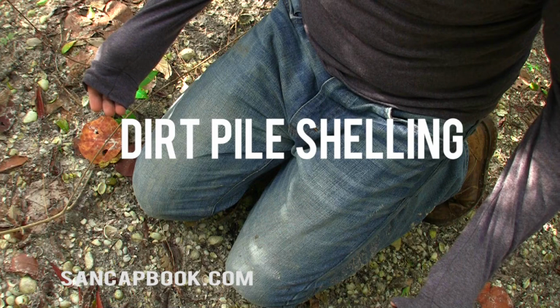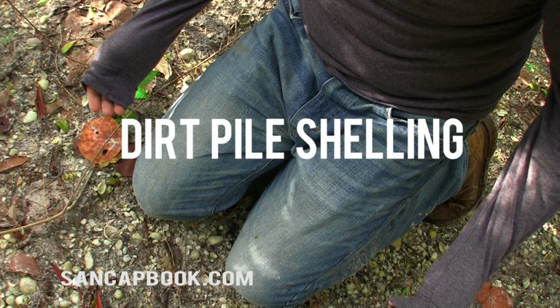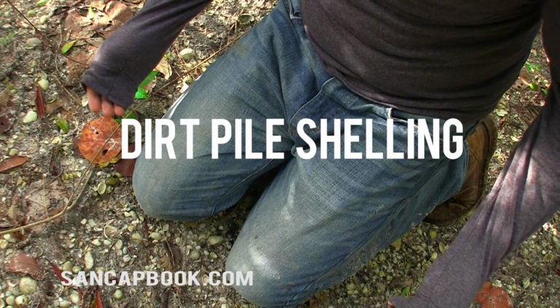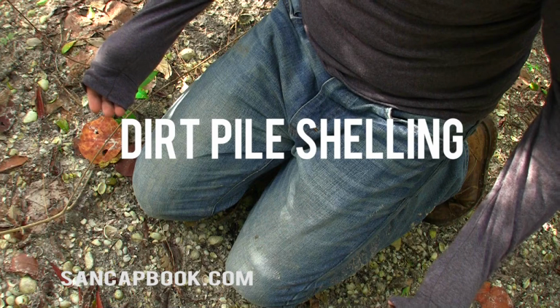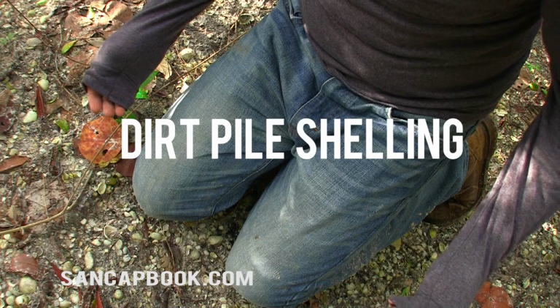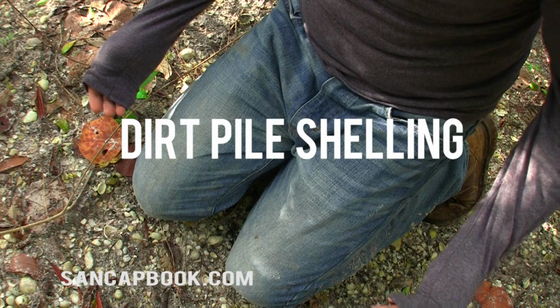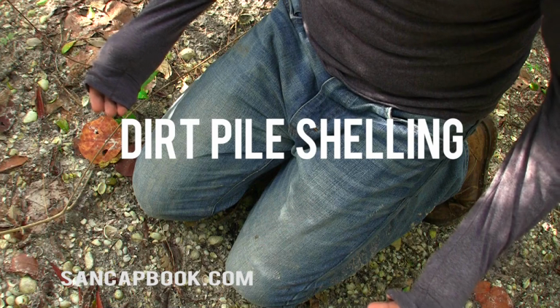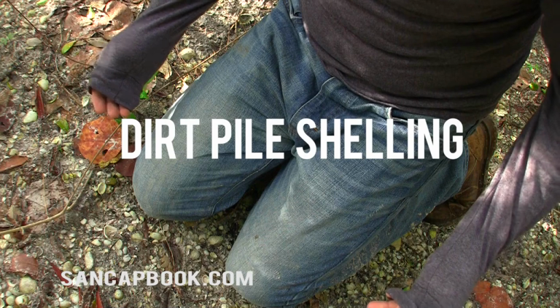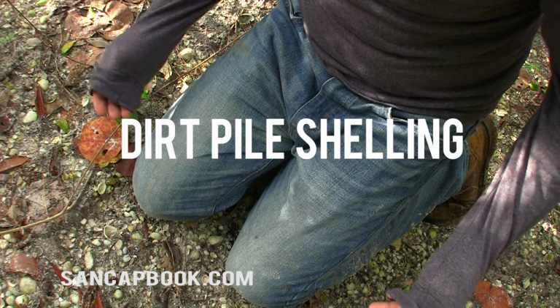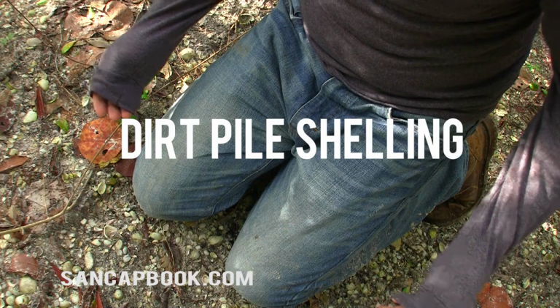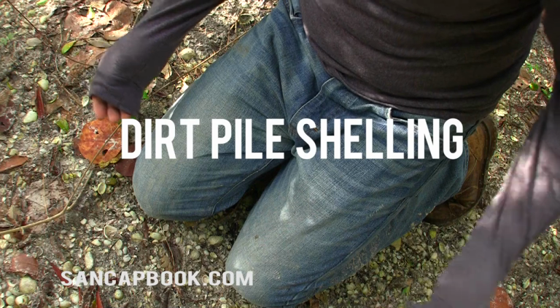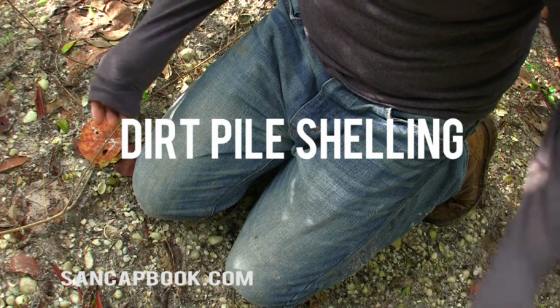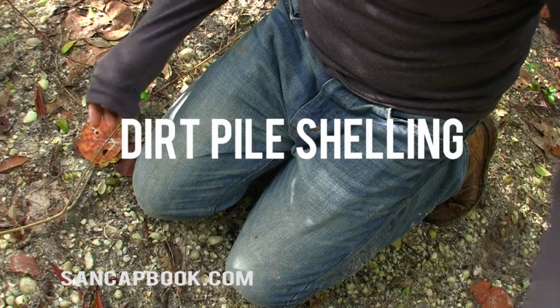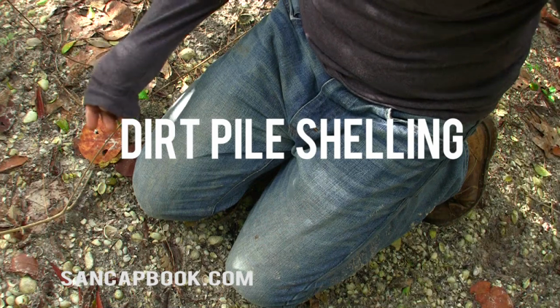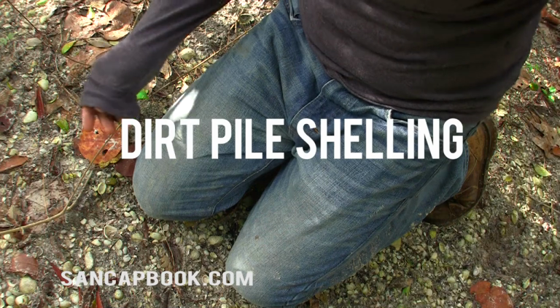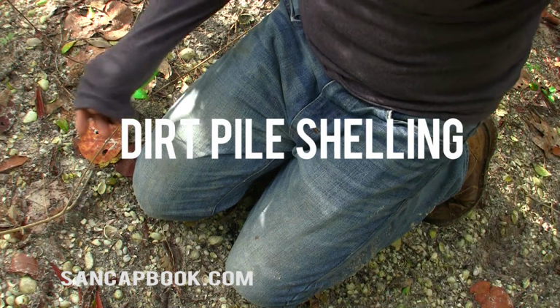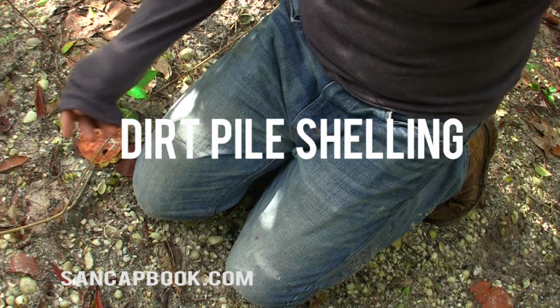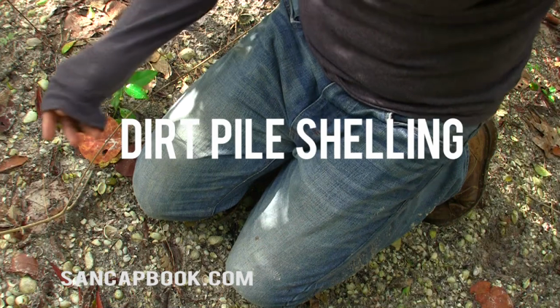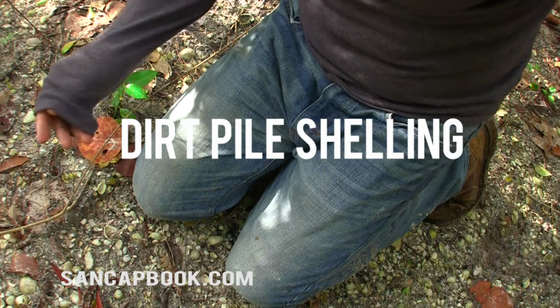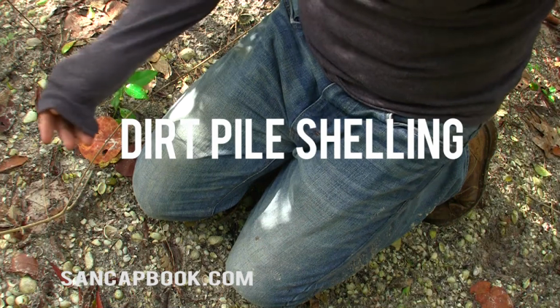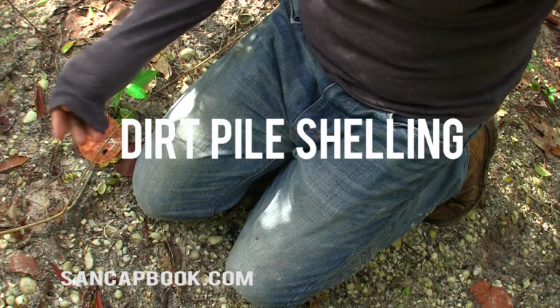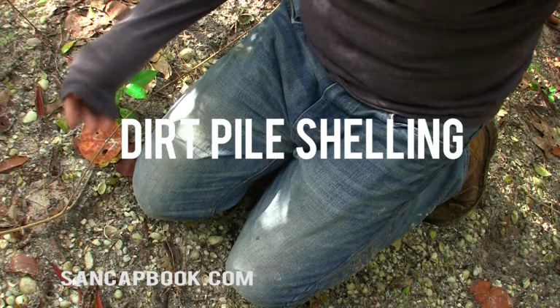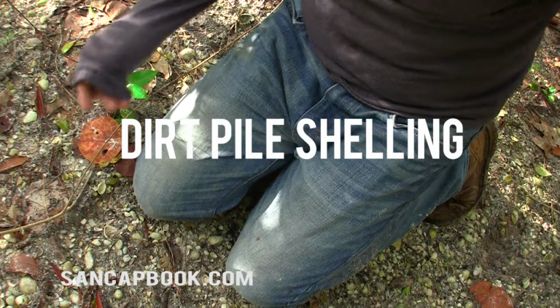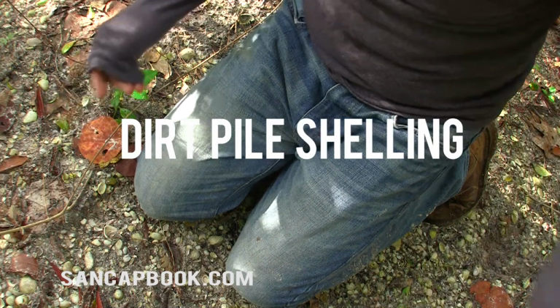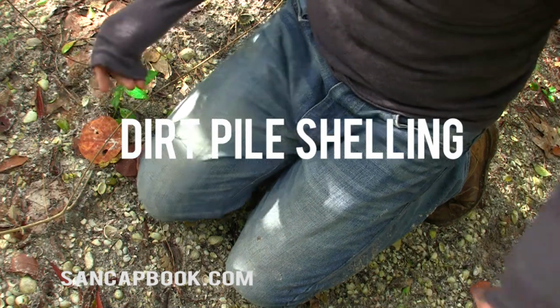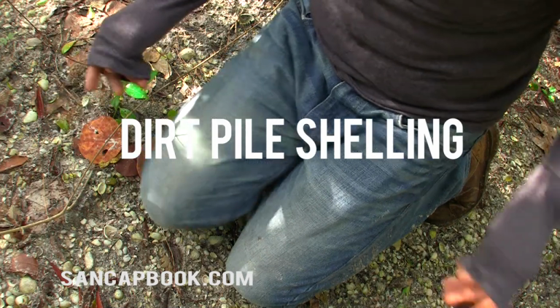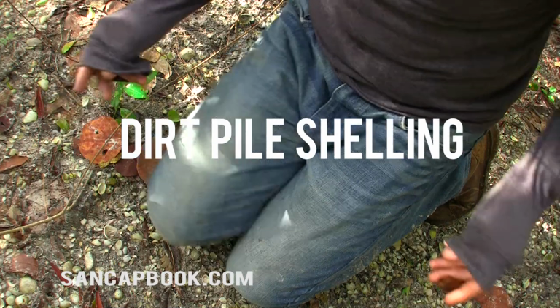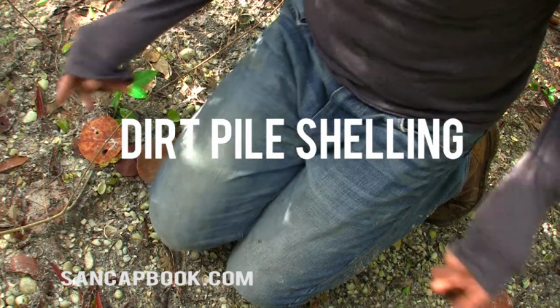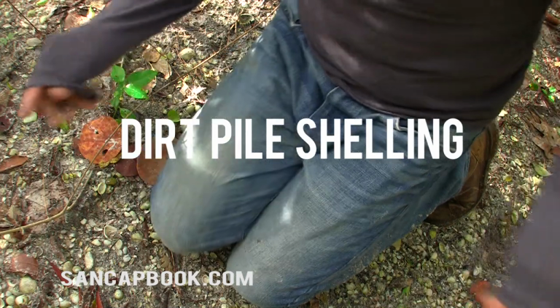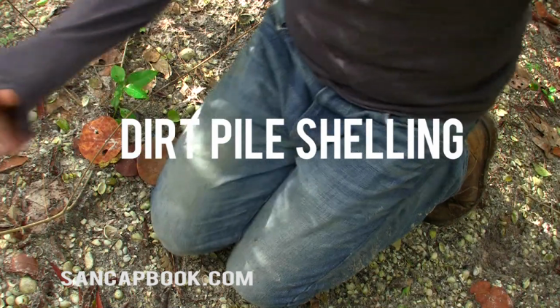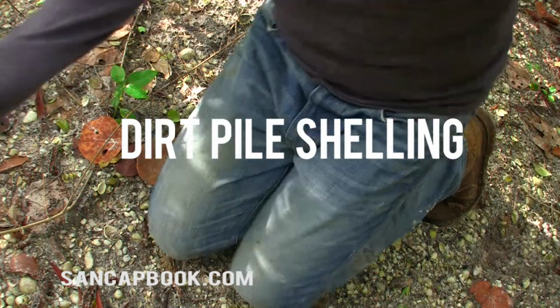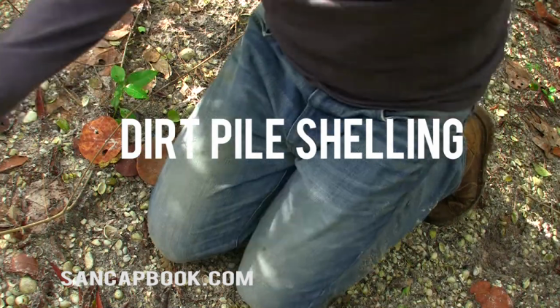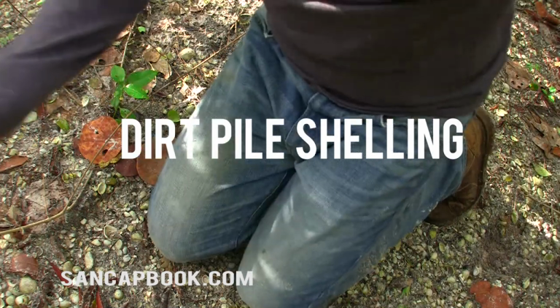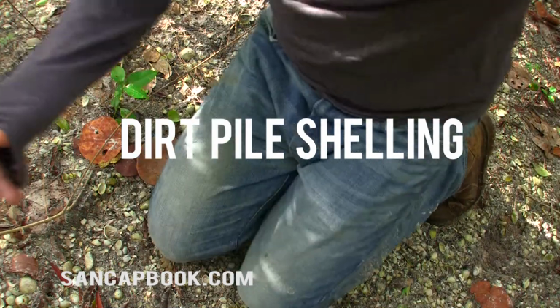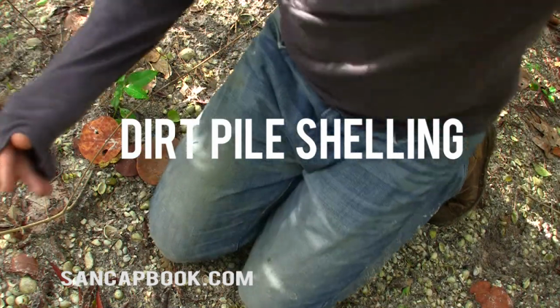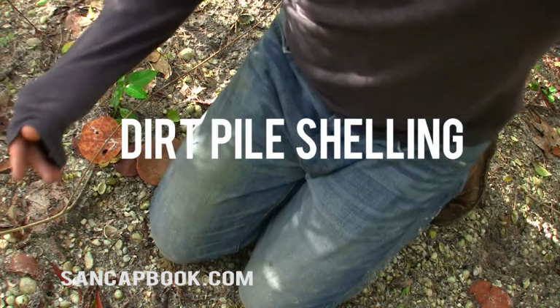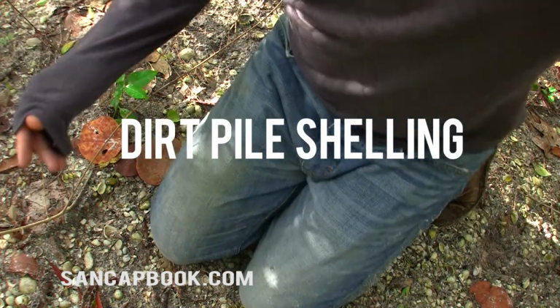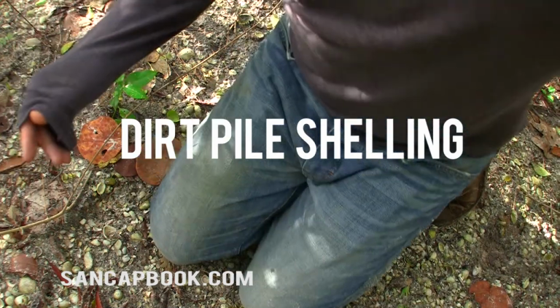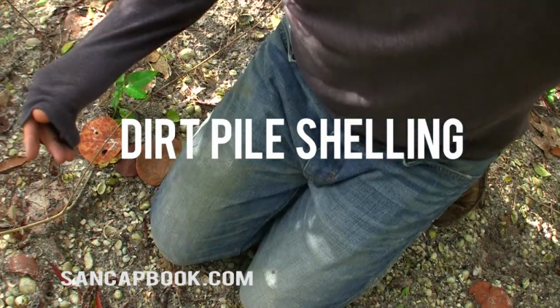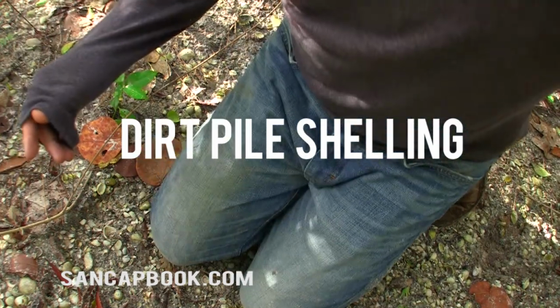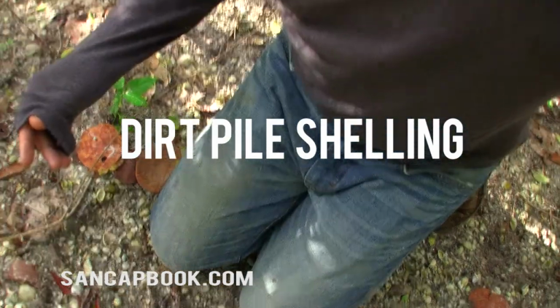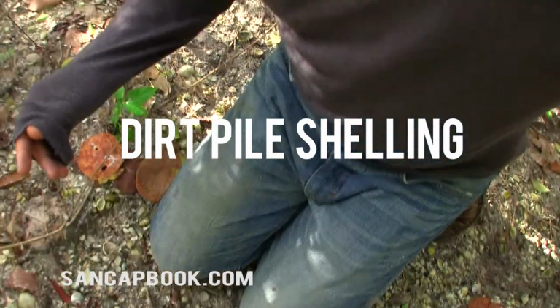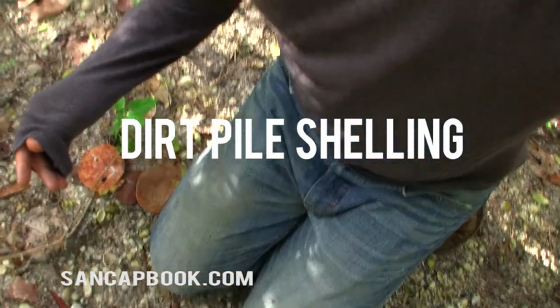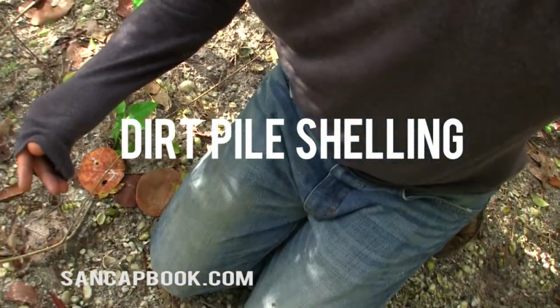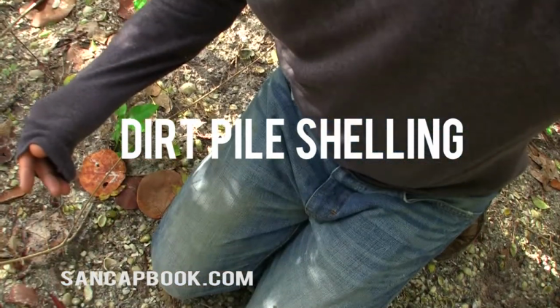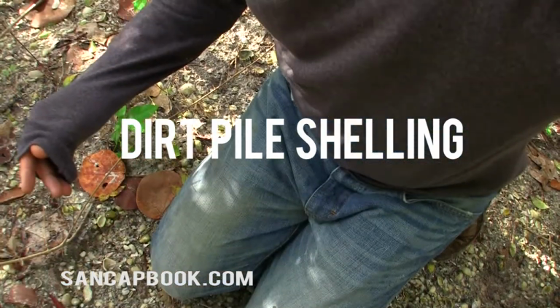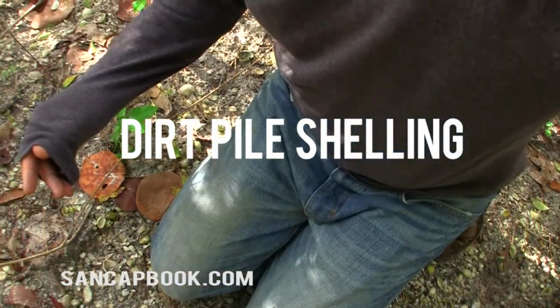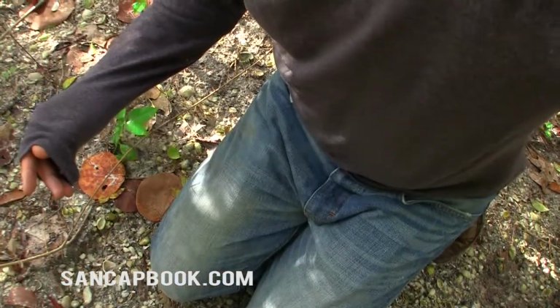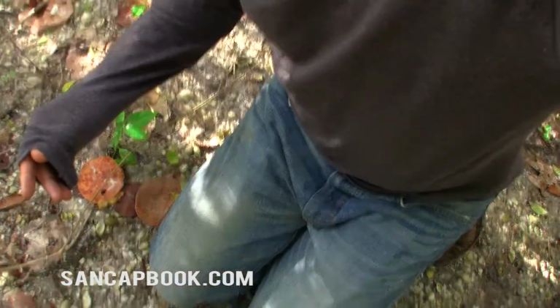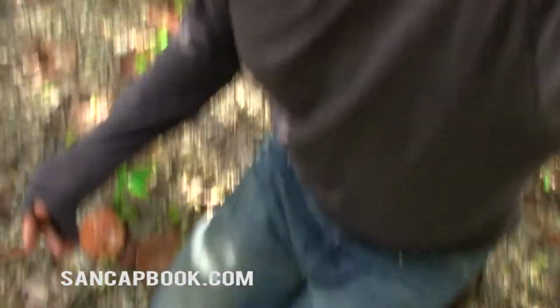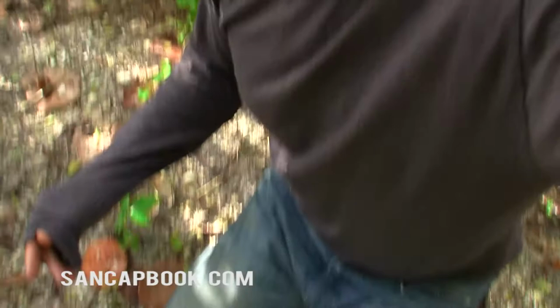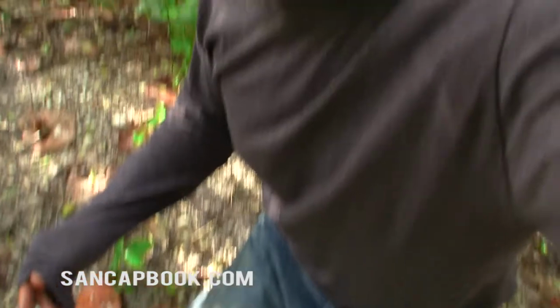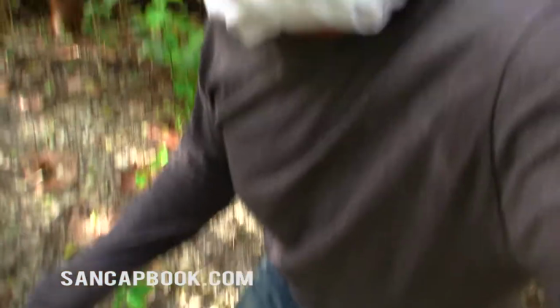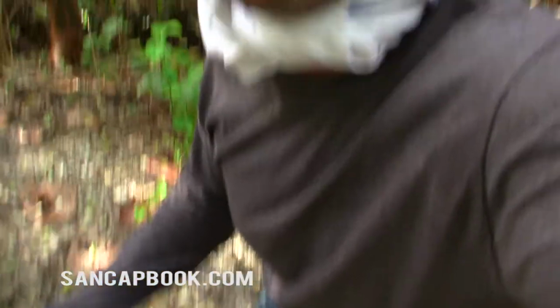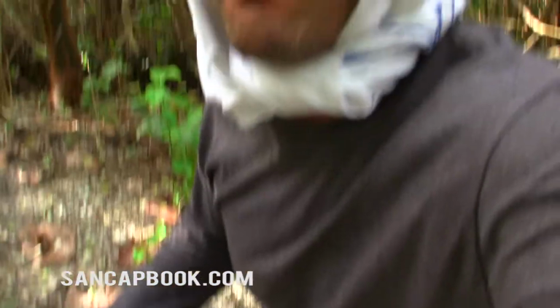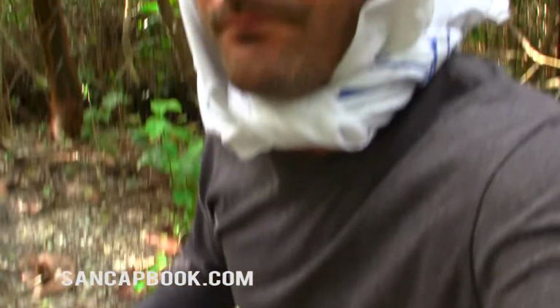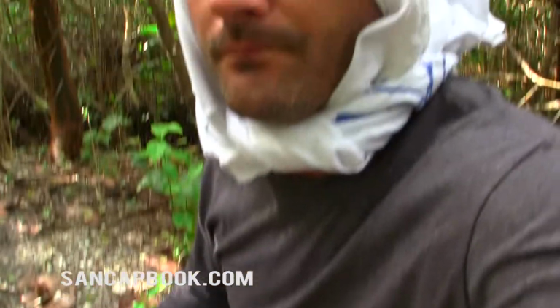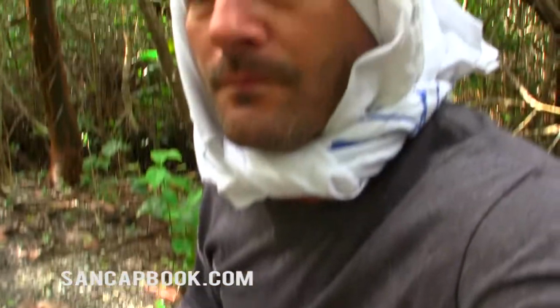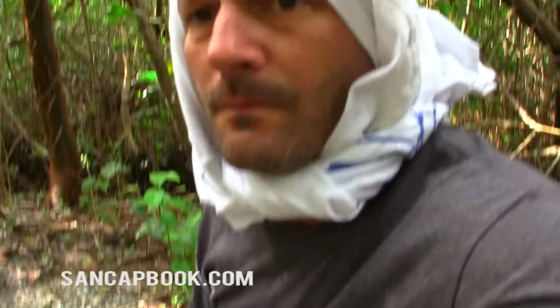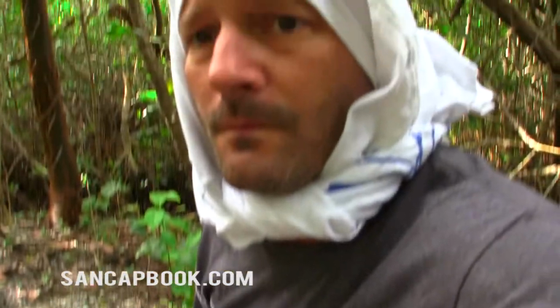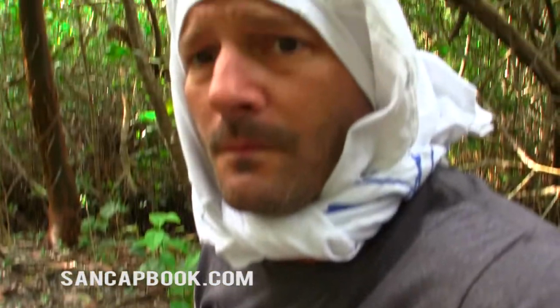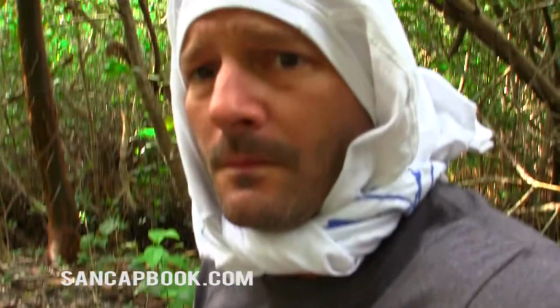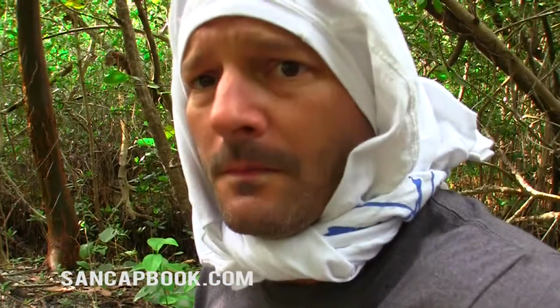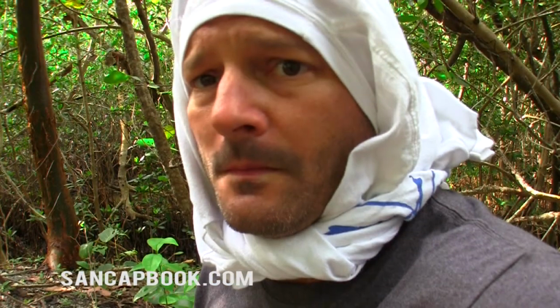Hi everybody, I'm JB Reynolds, Sanibel Captiva Handbook, demonstrating some outdoor gear for shelling in the dirt.